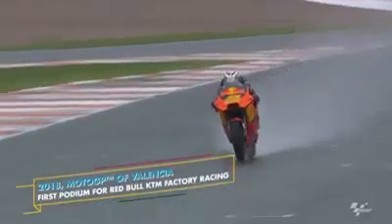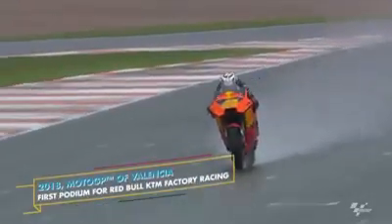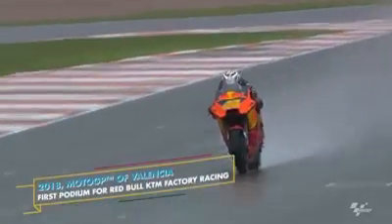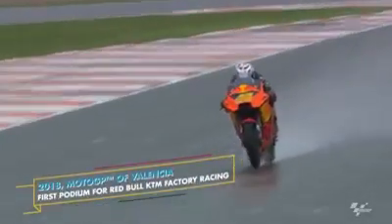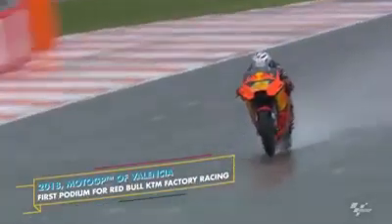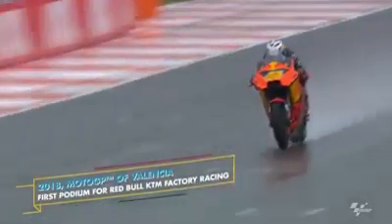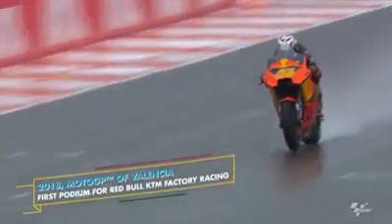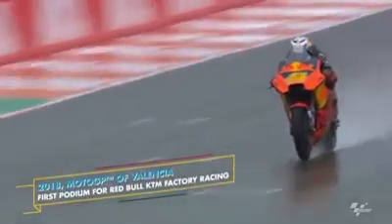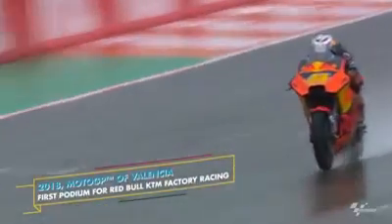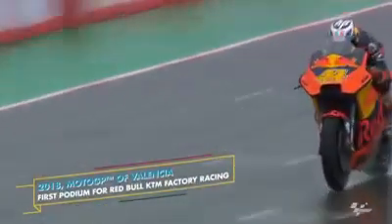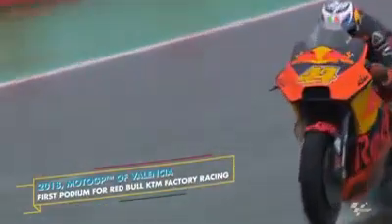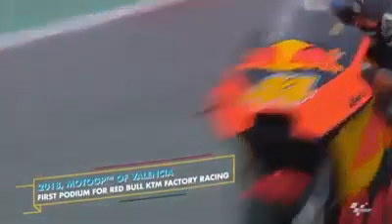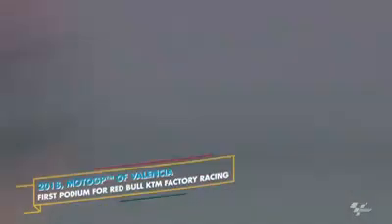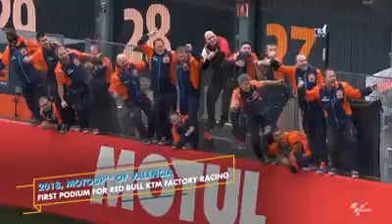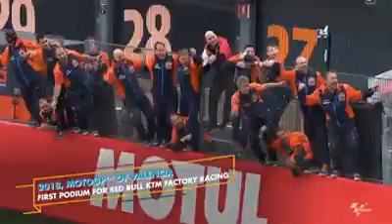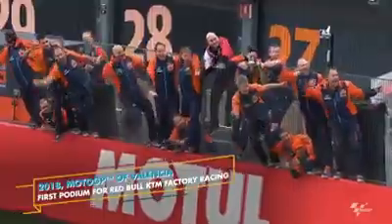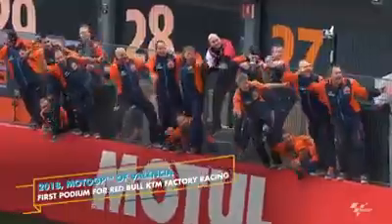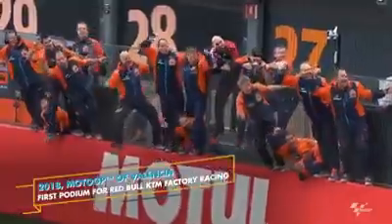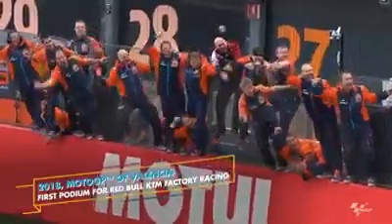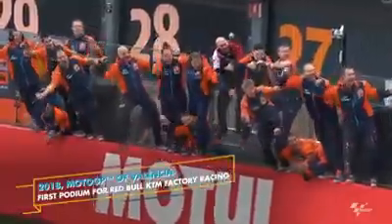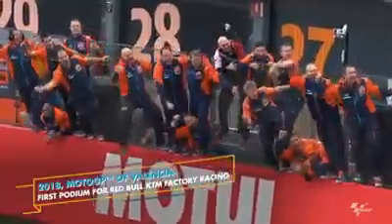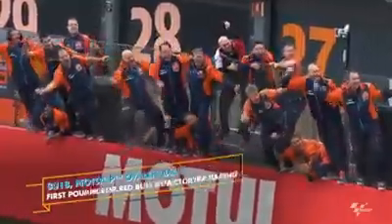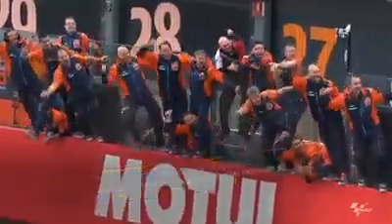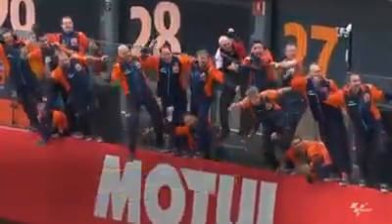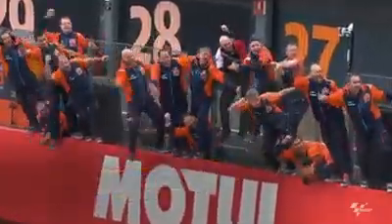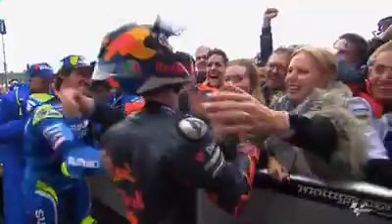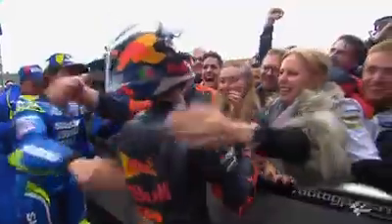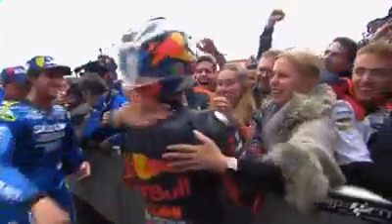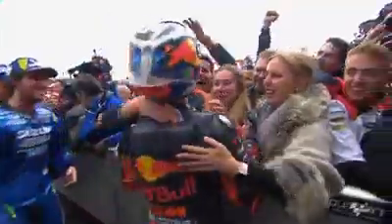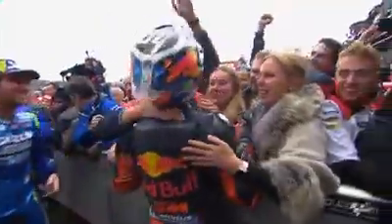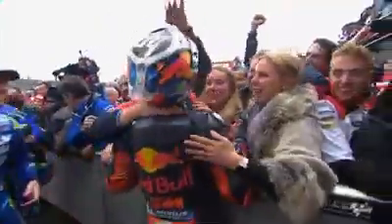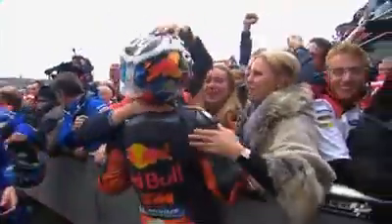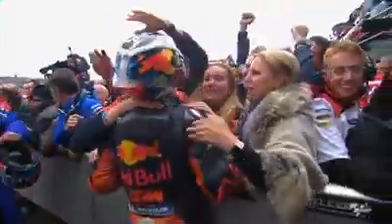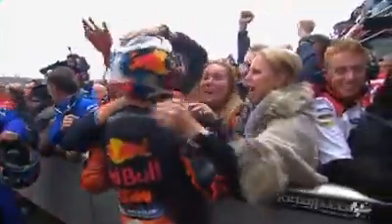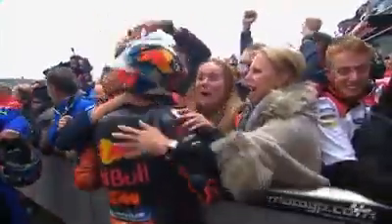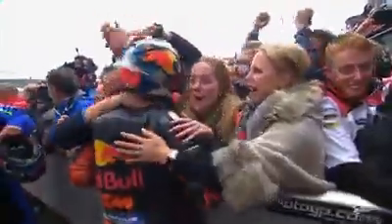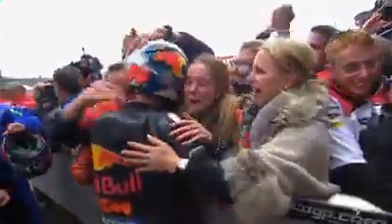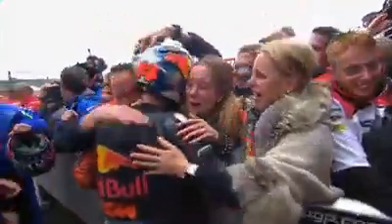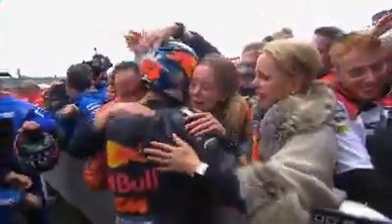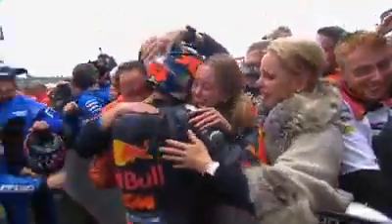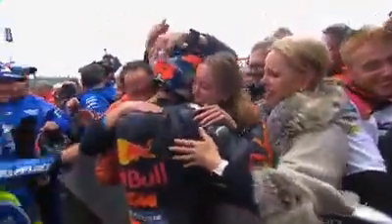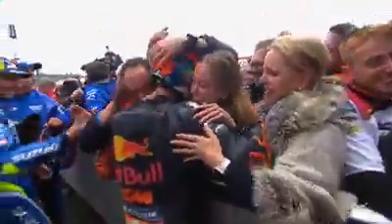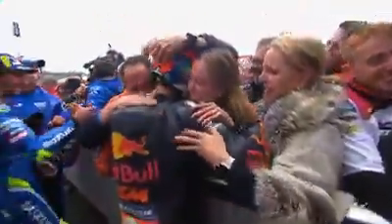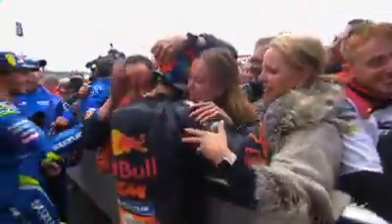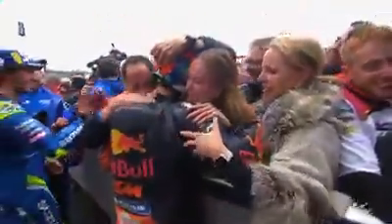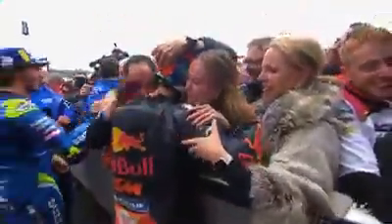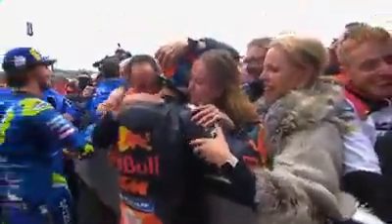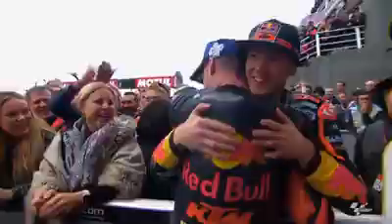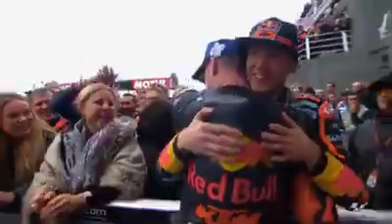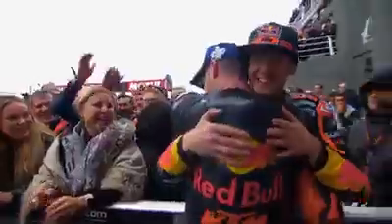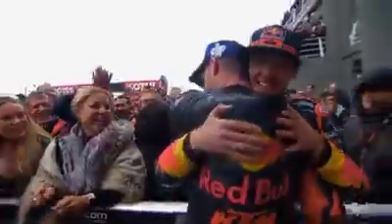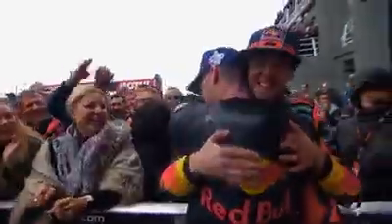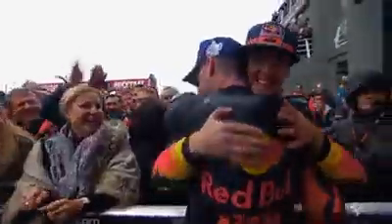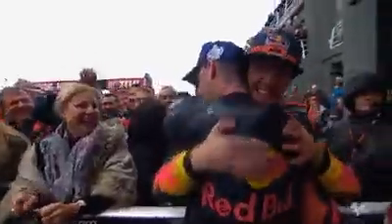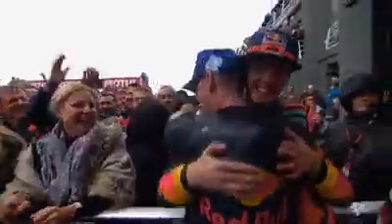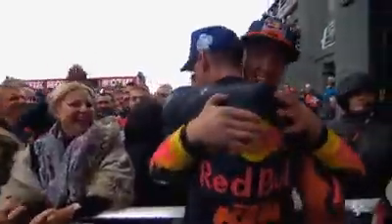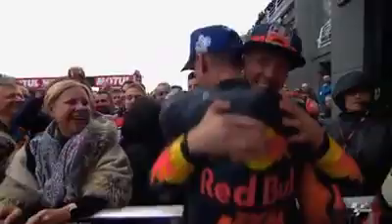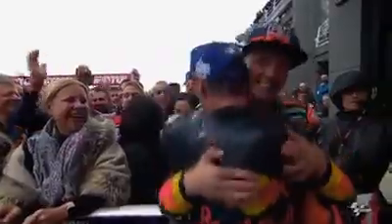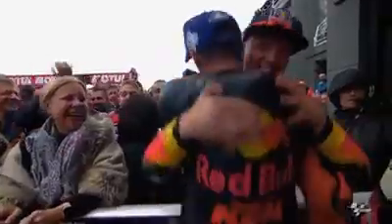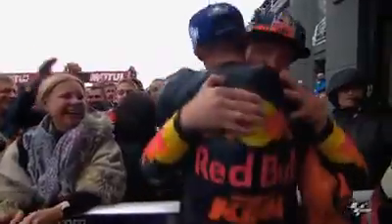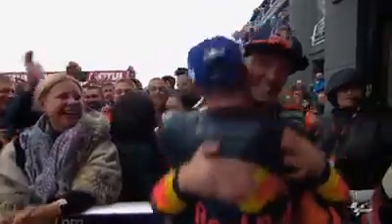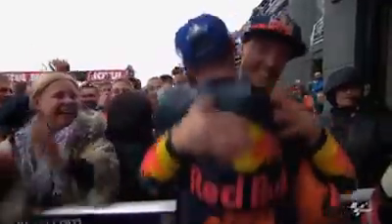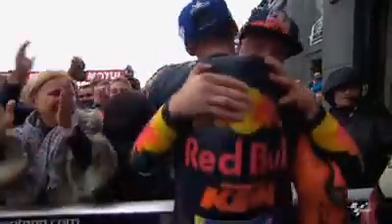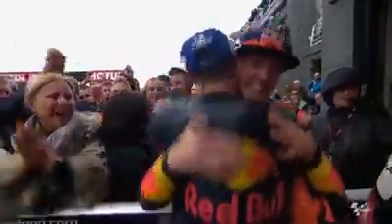The best reward for years of hard work is a champagne shower on the MotoGP podium. That's when you know it was worth the fight.